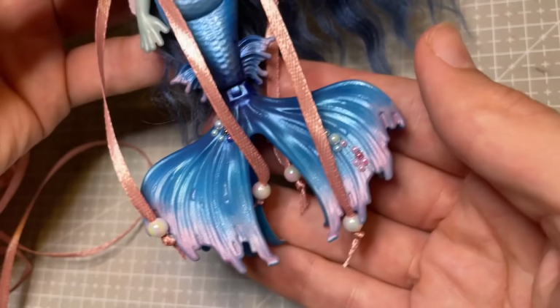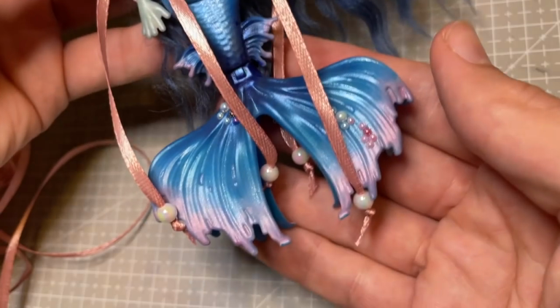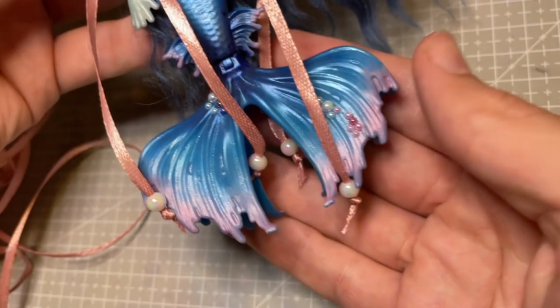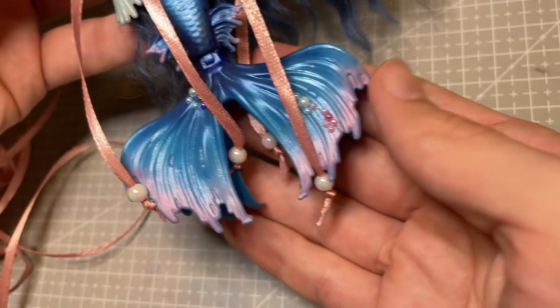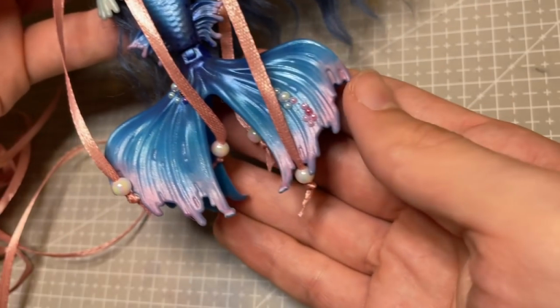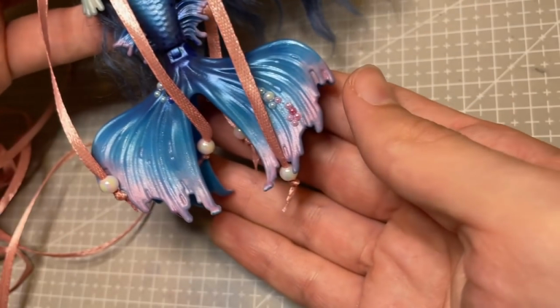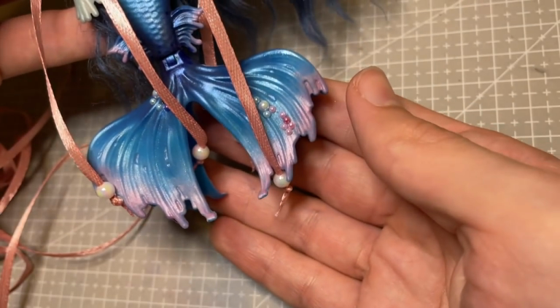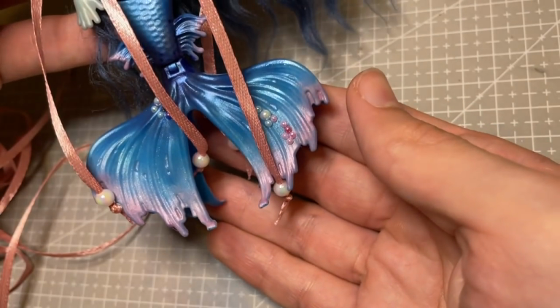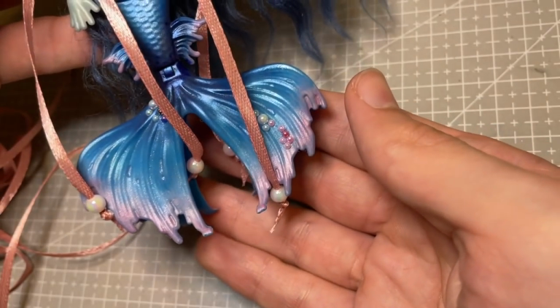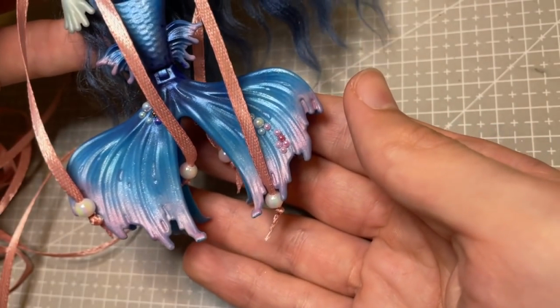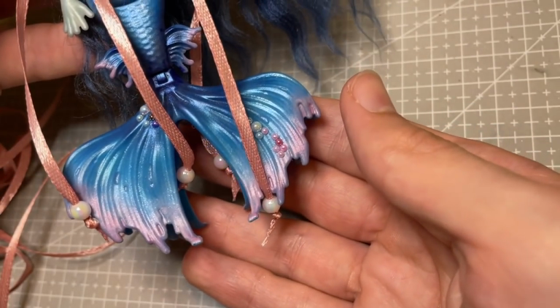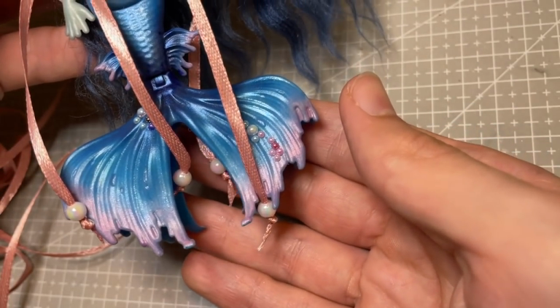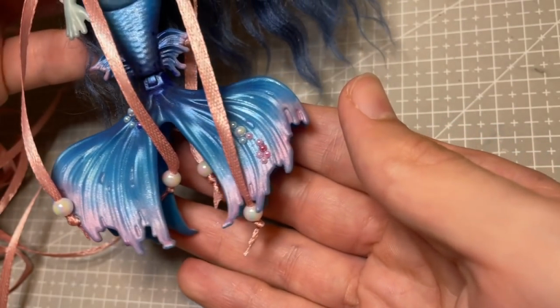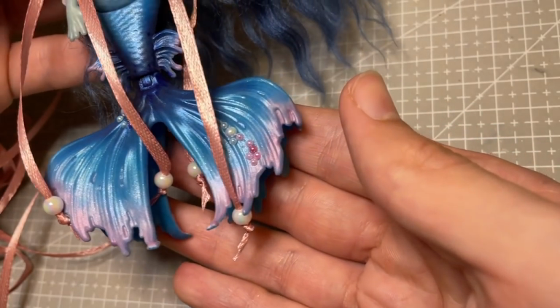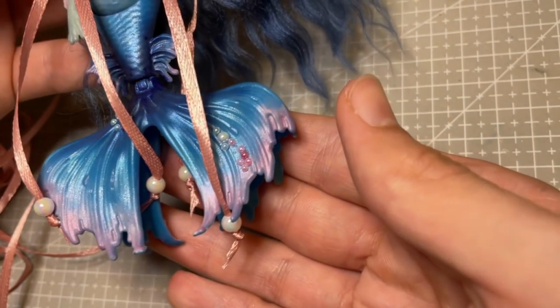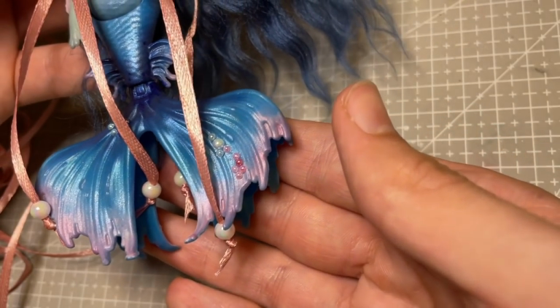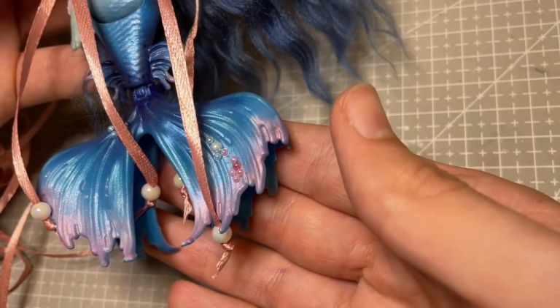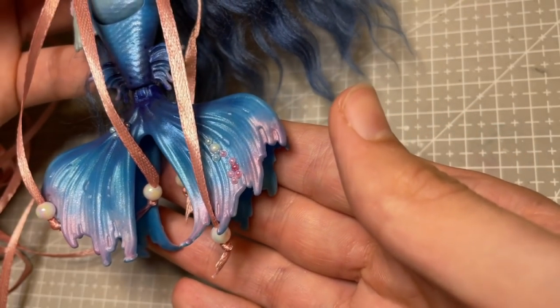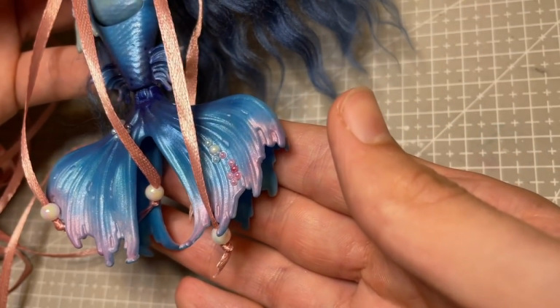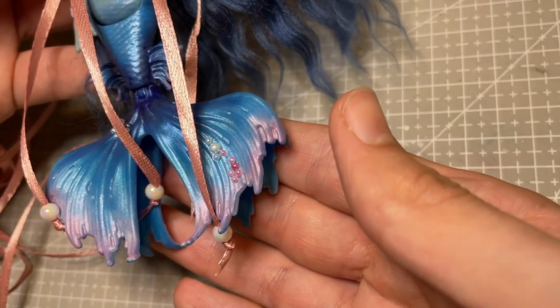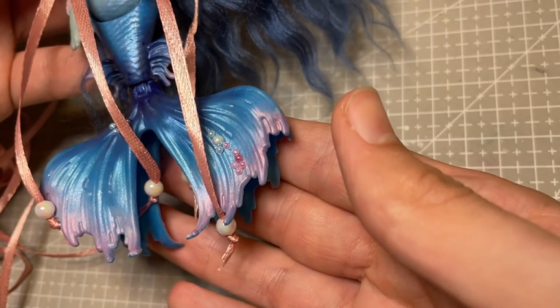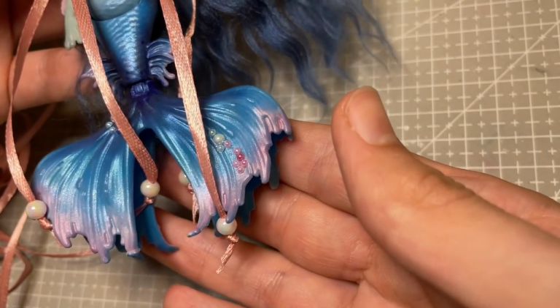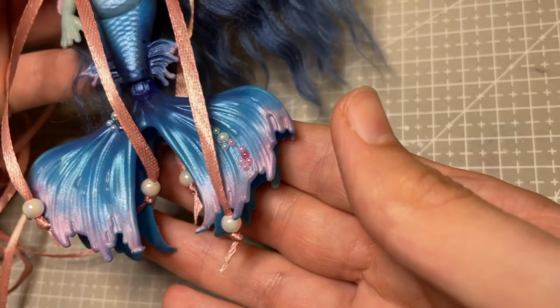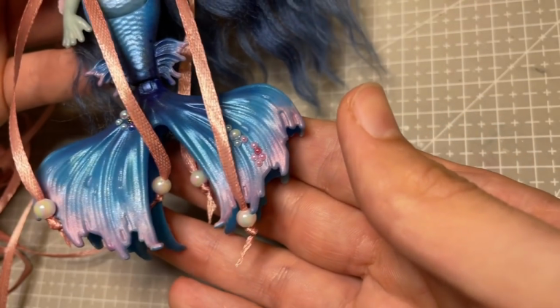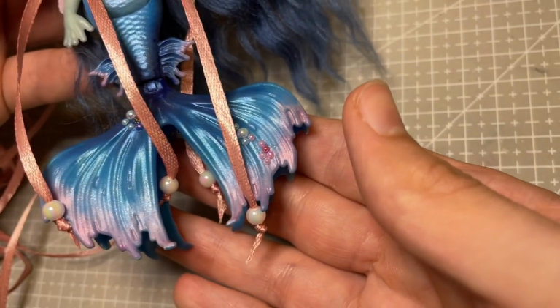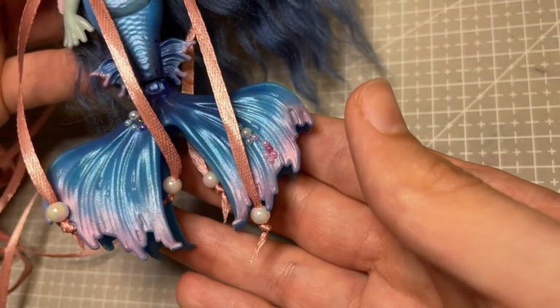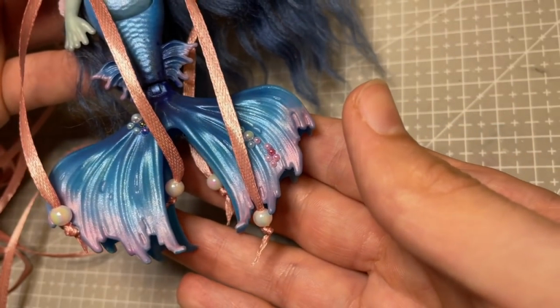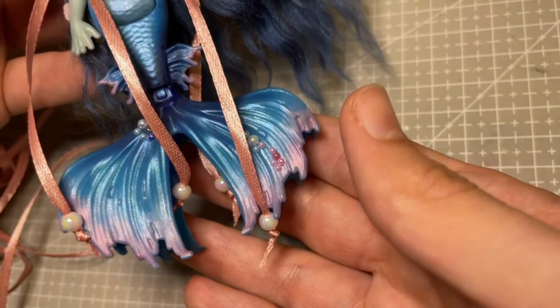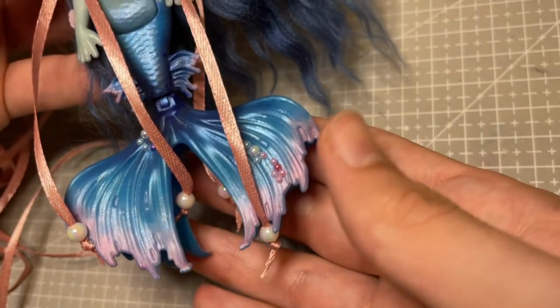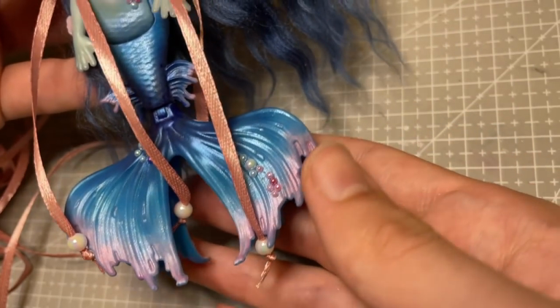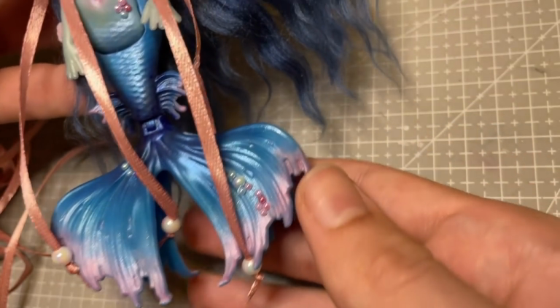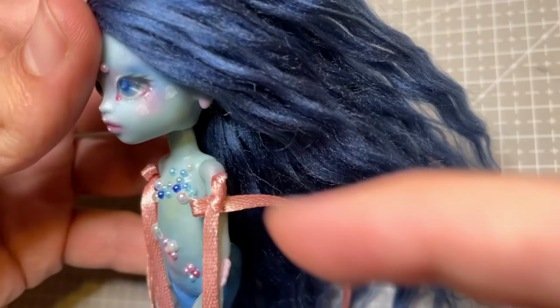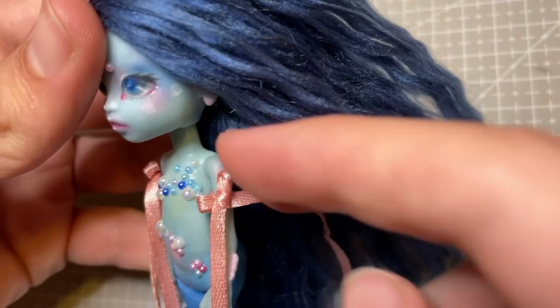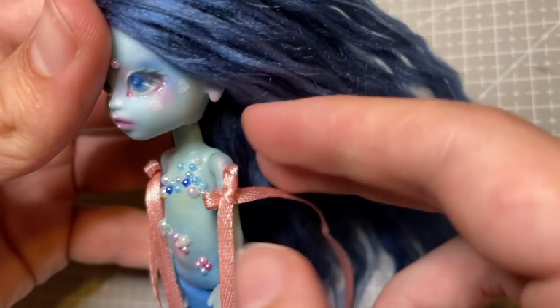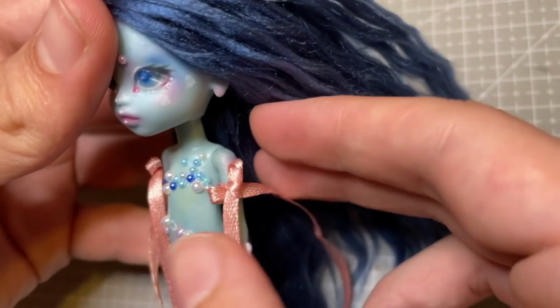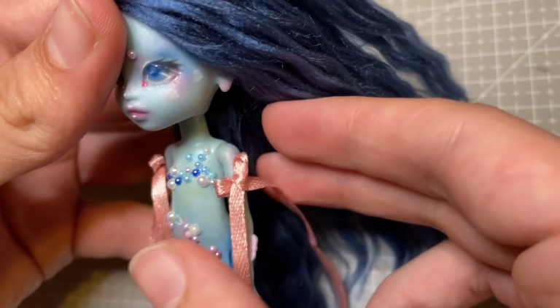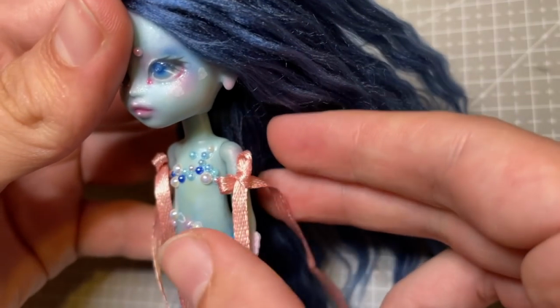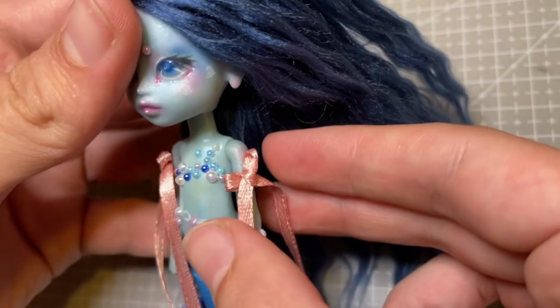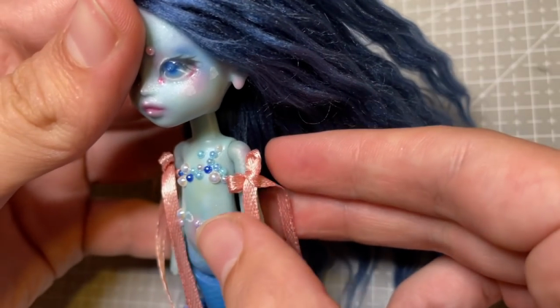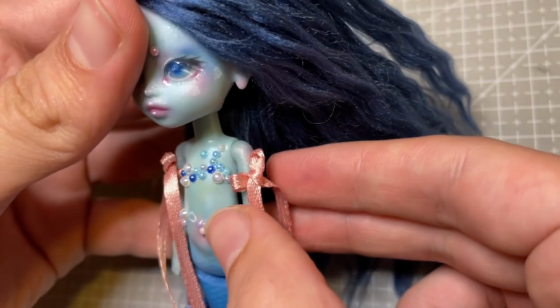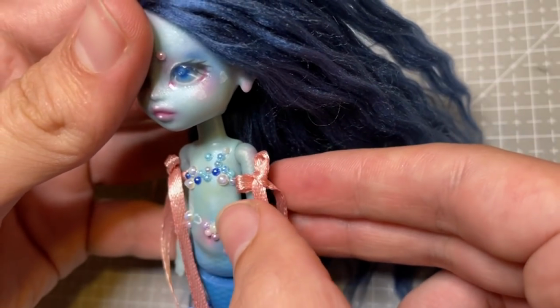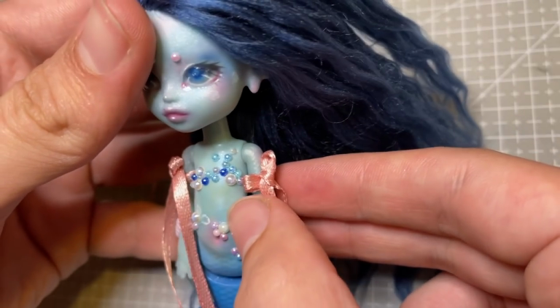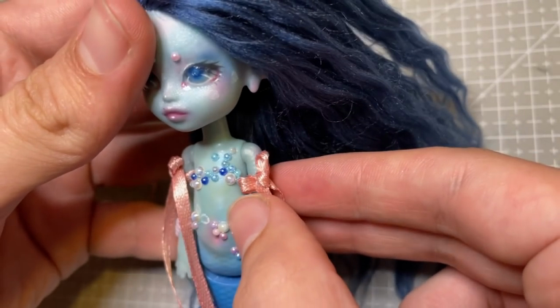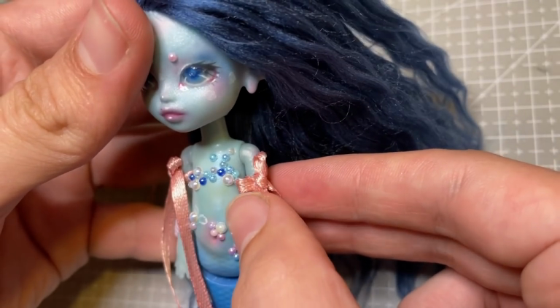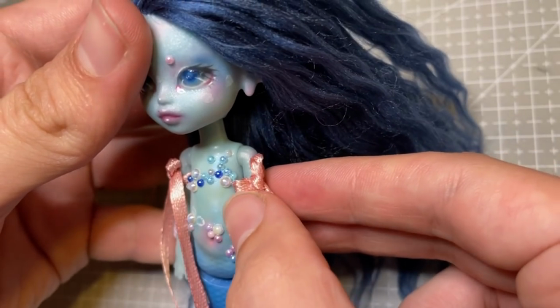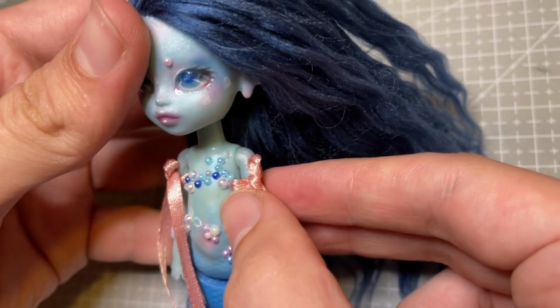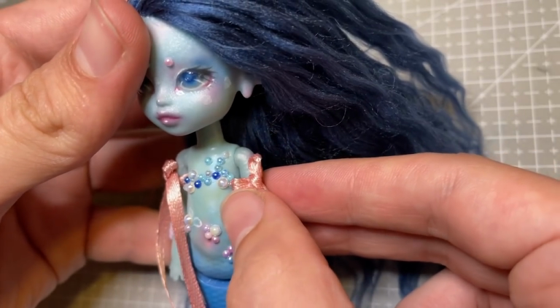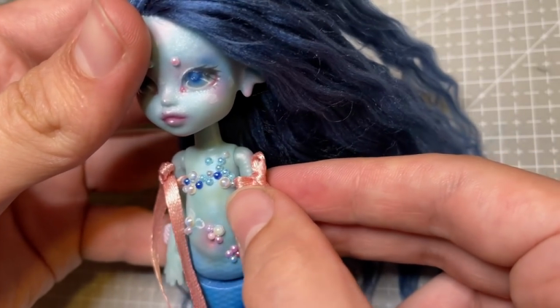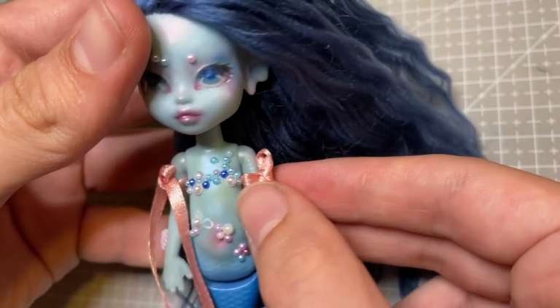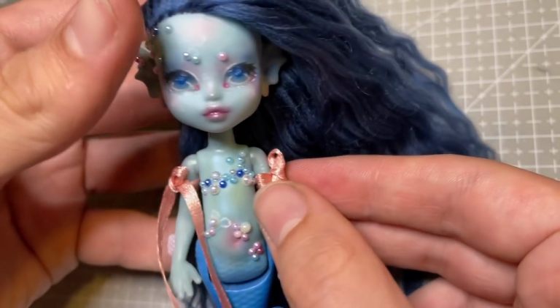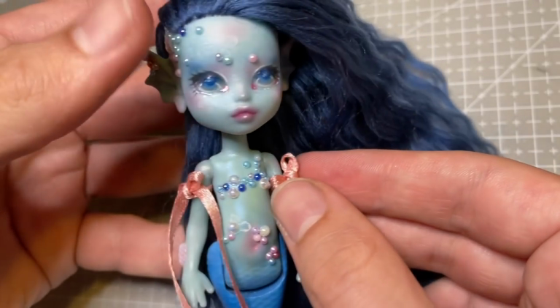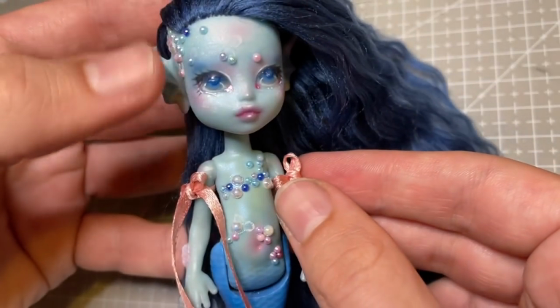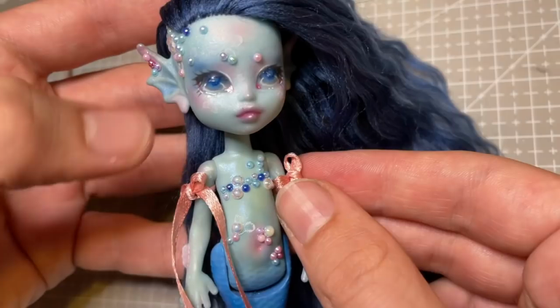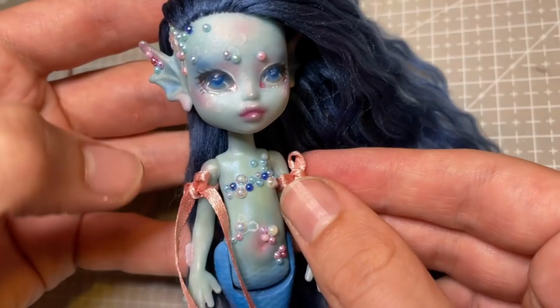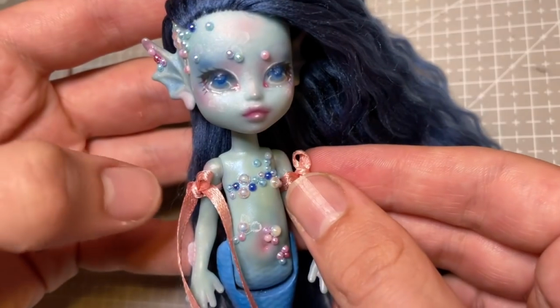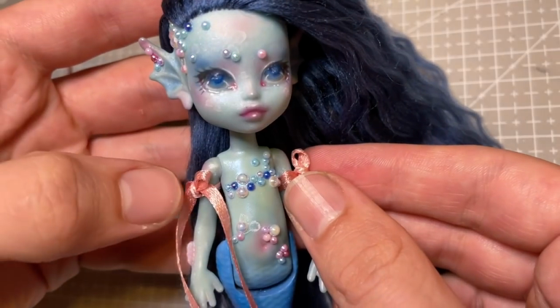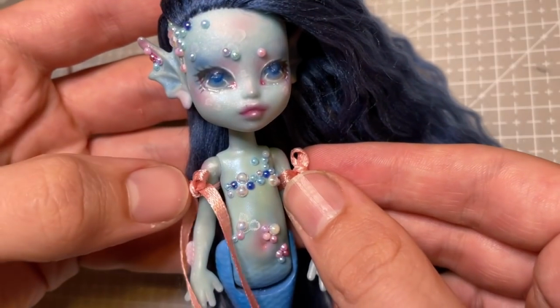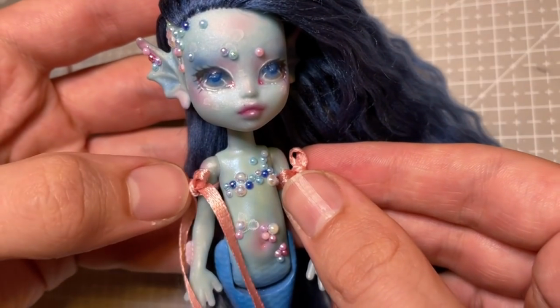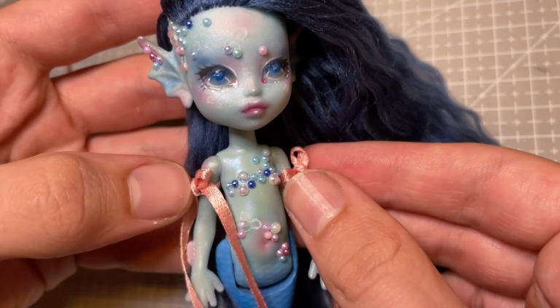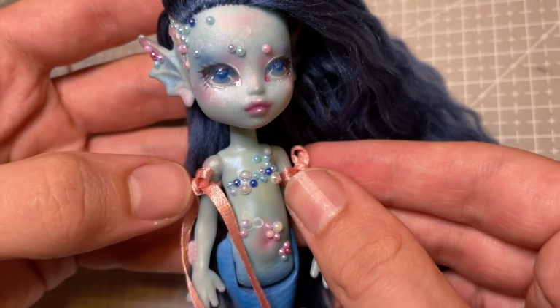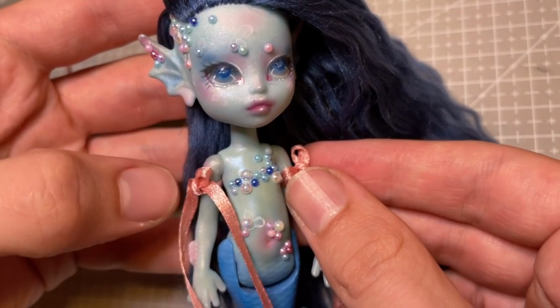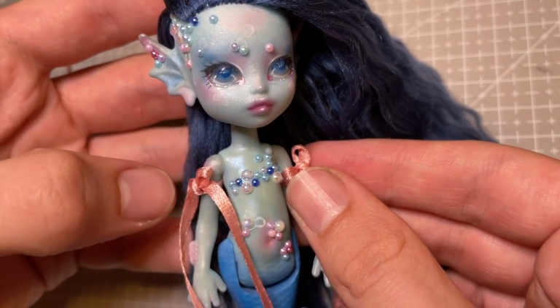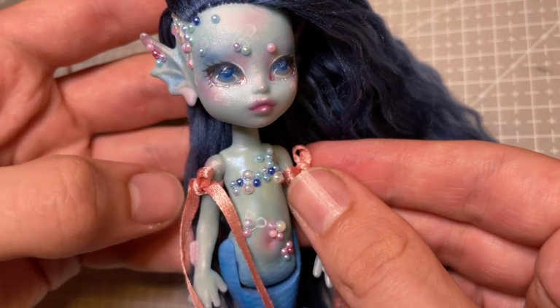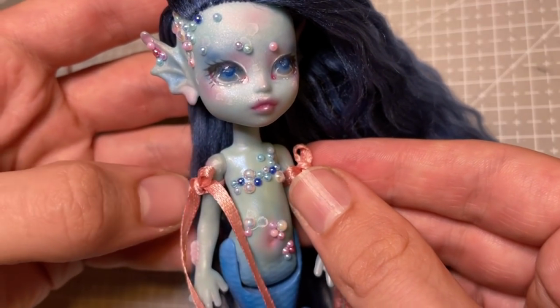And with that, our little baby mermaid is complete! I named her Ondine — I hope you love her.